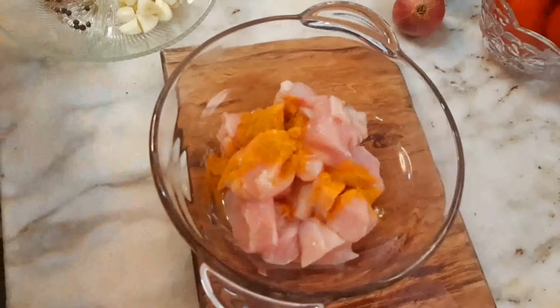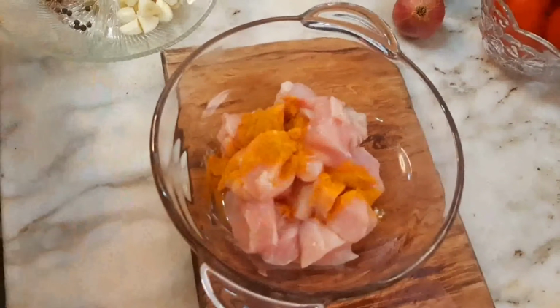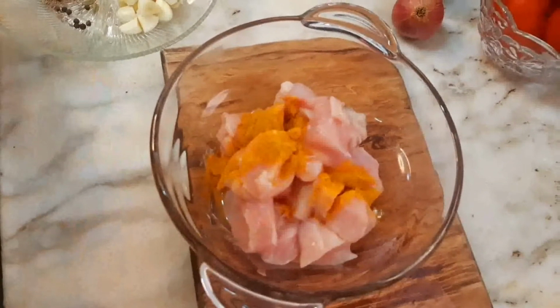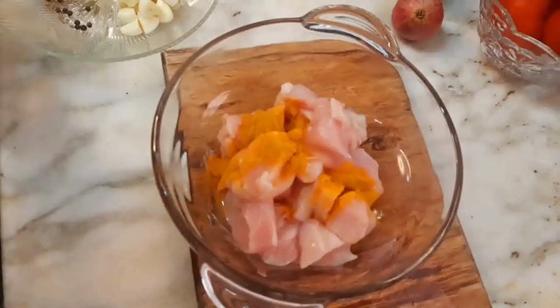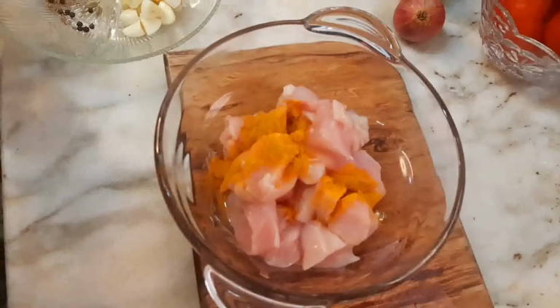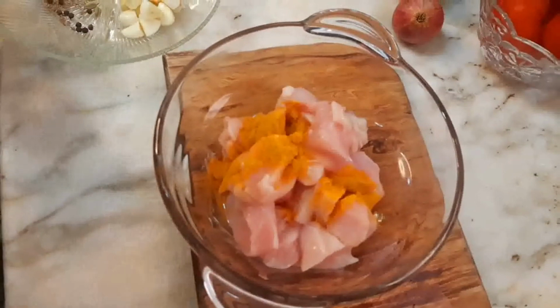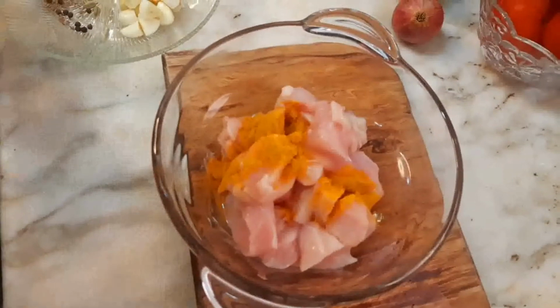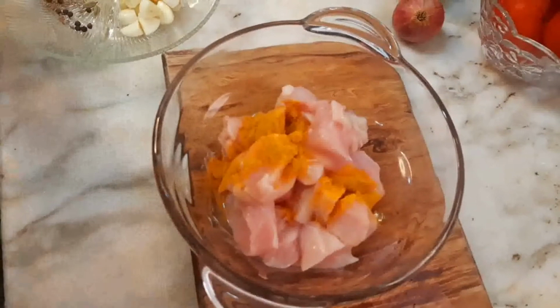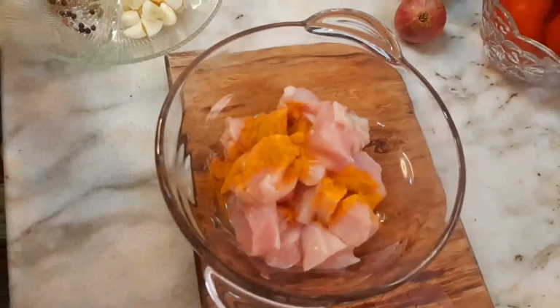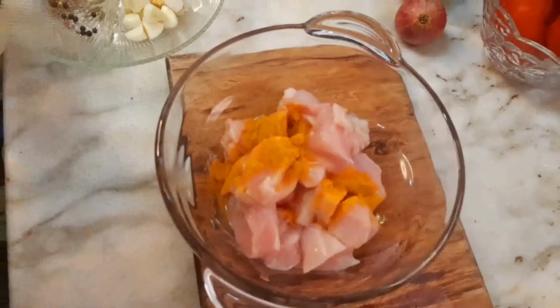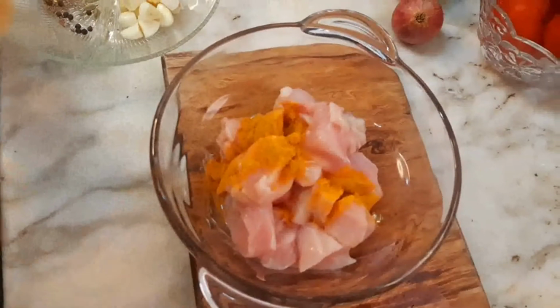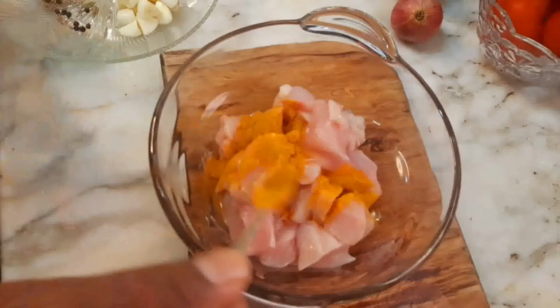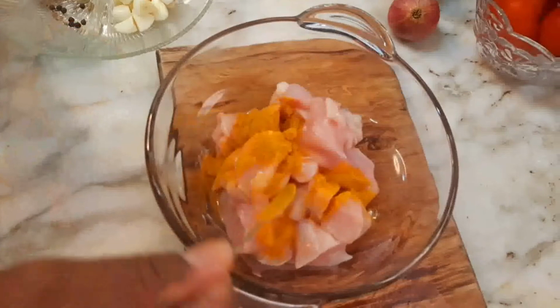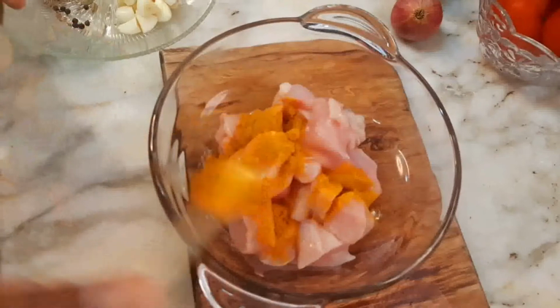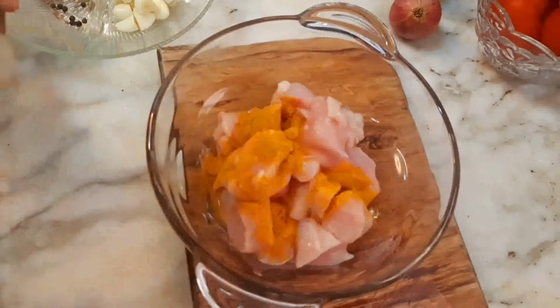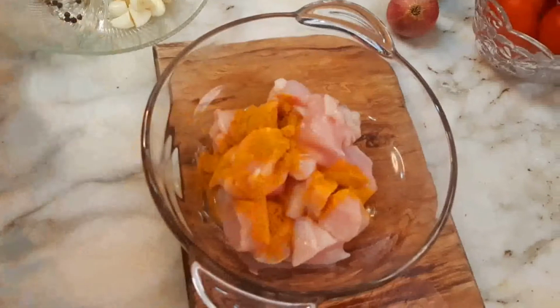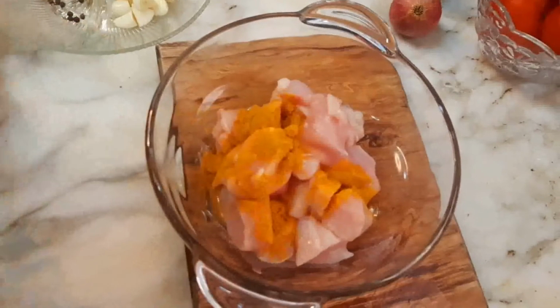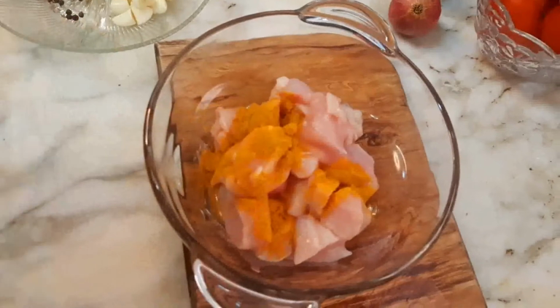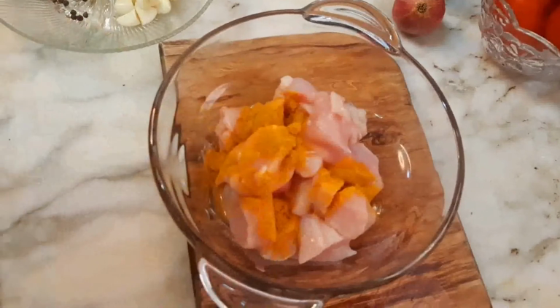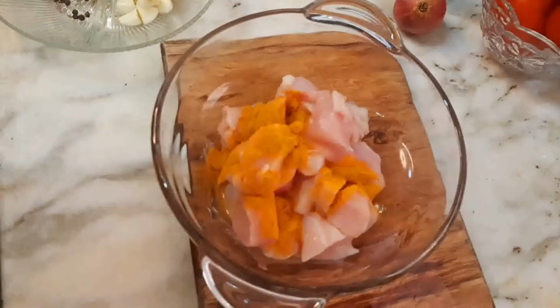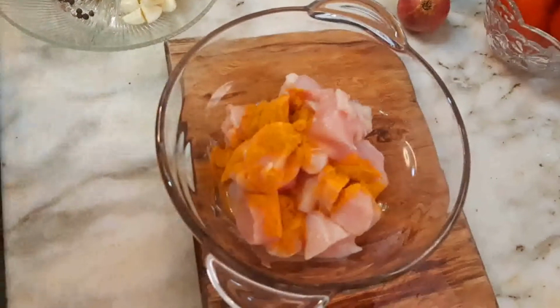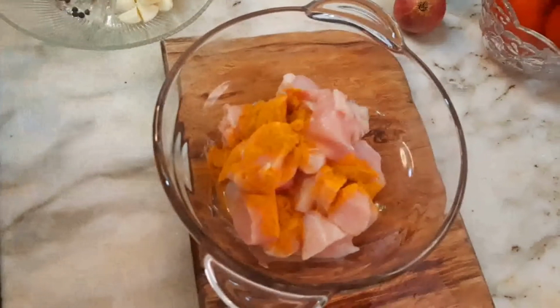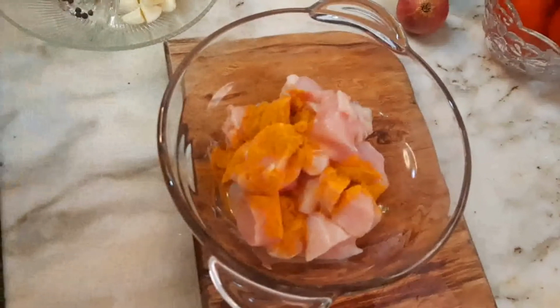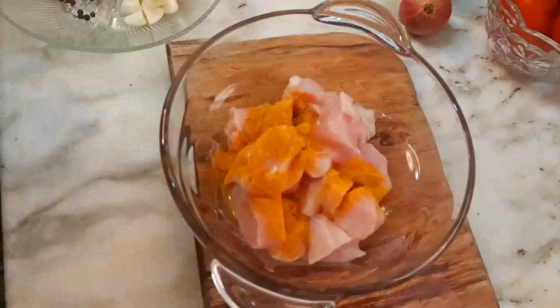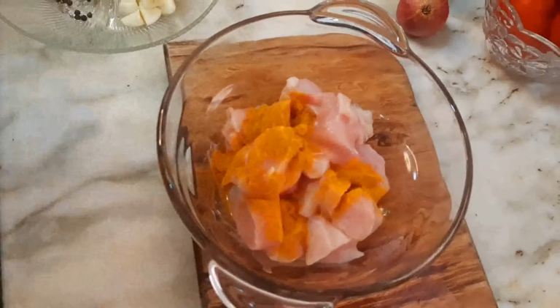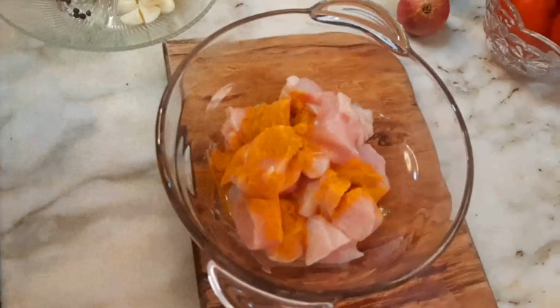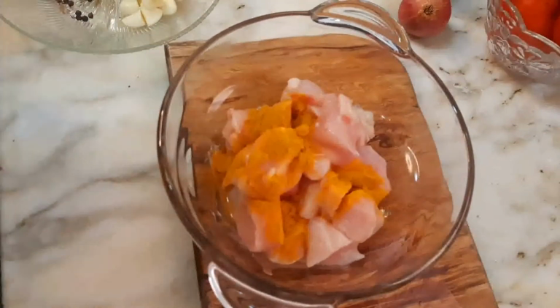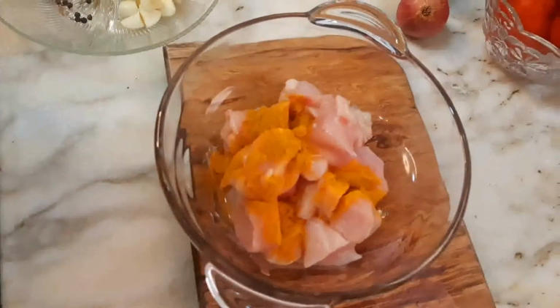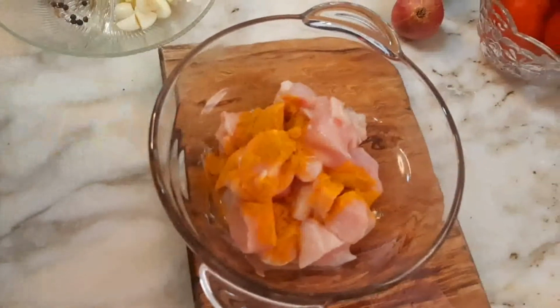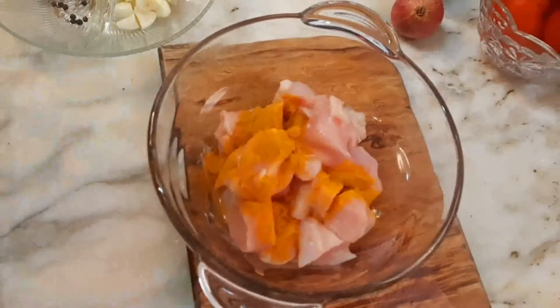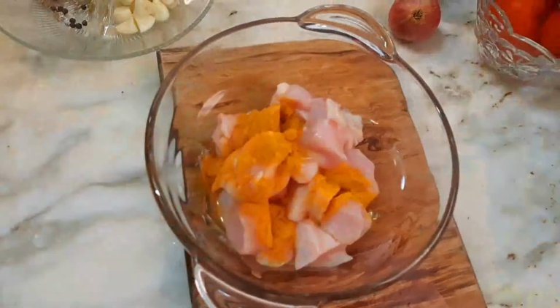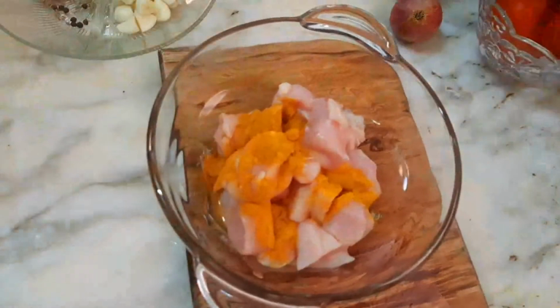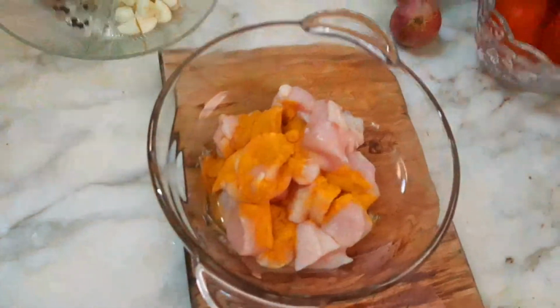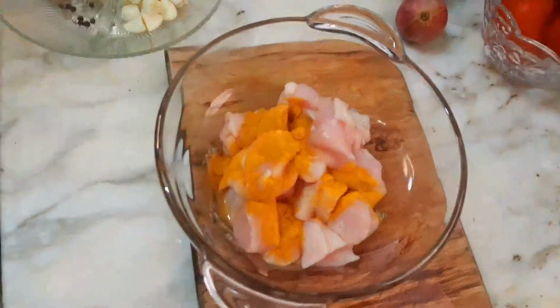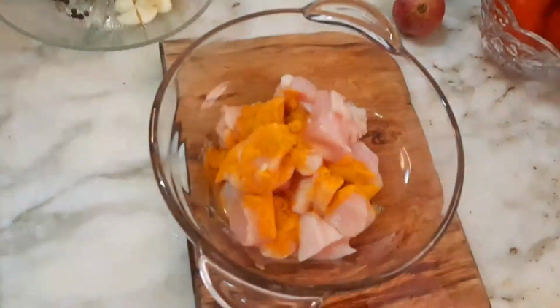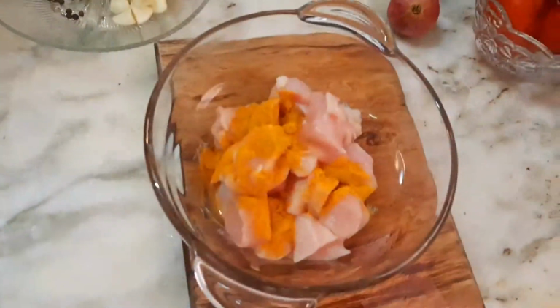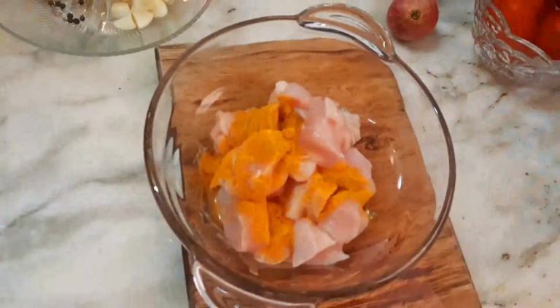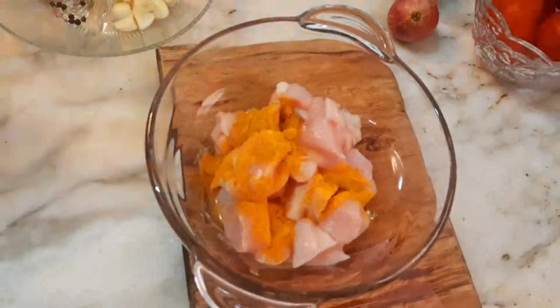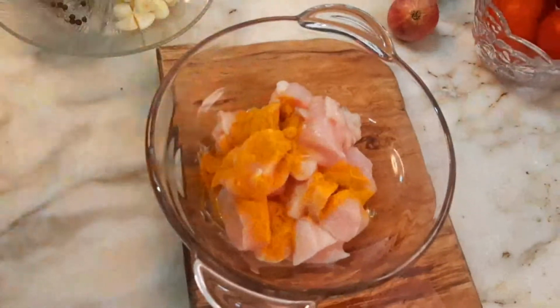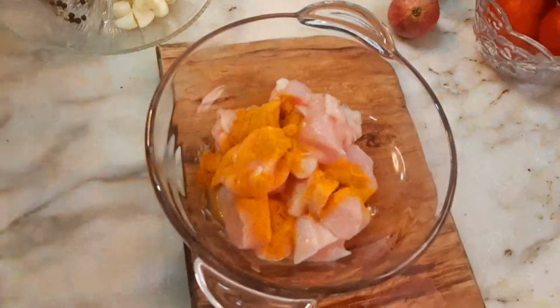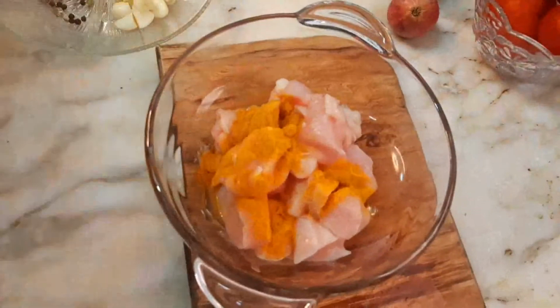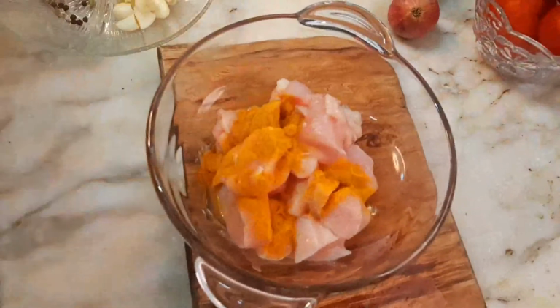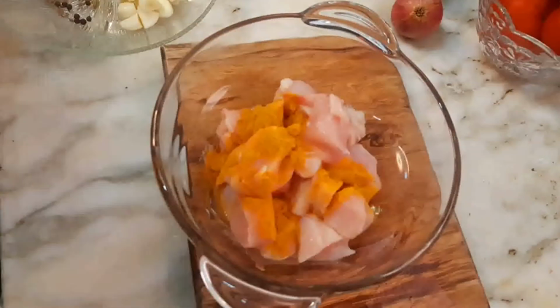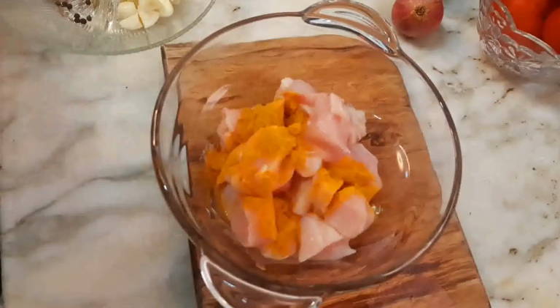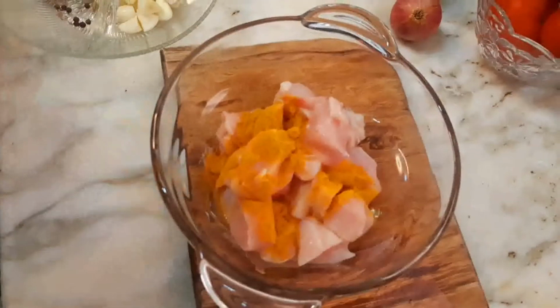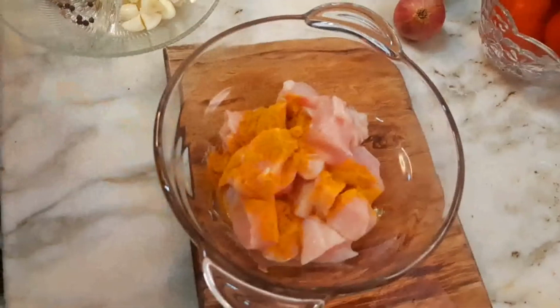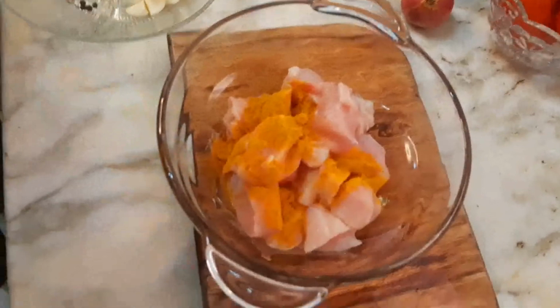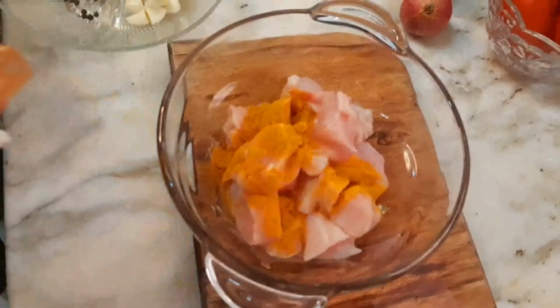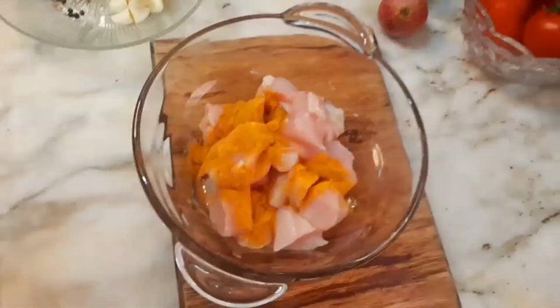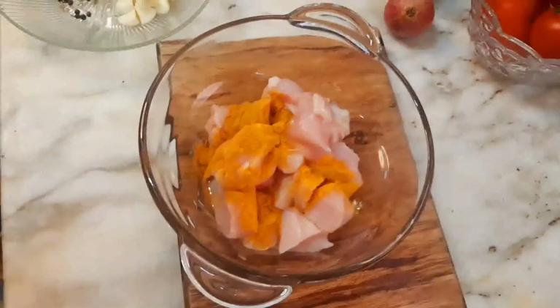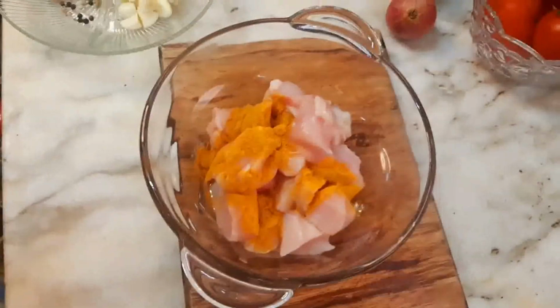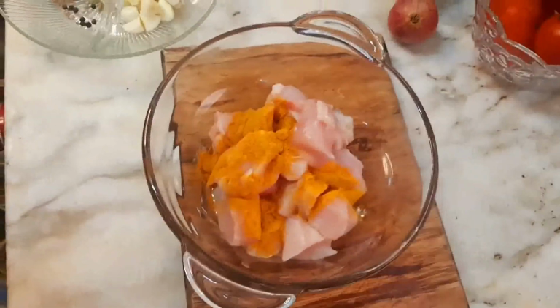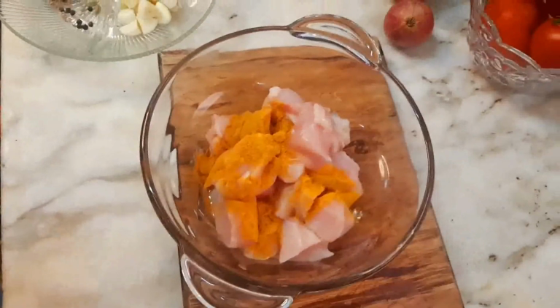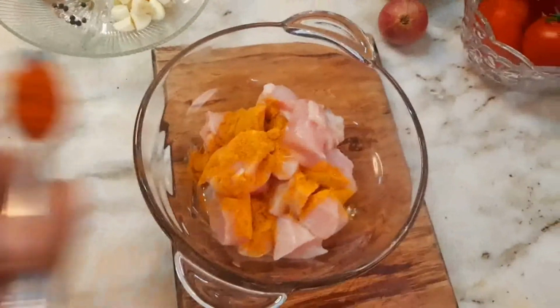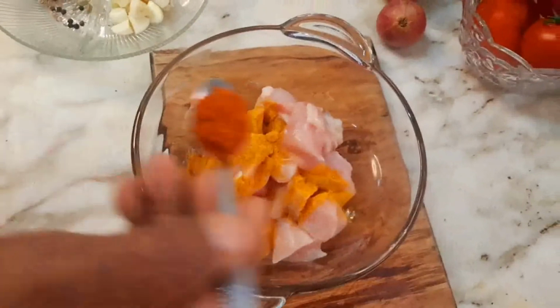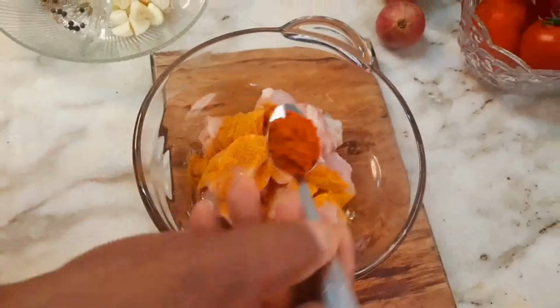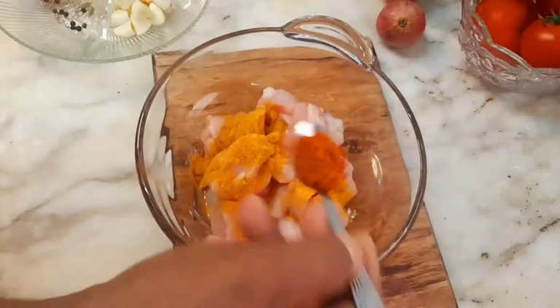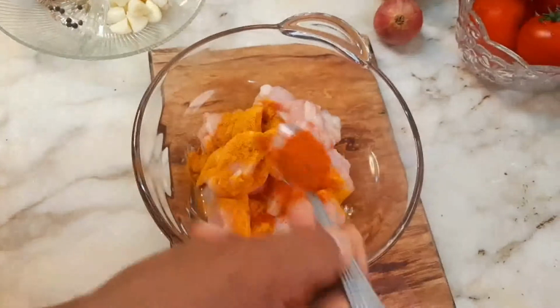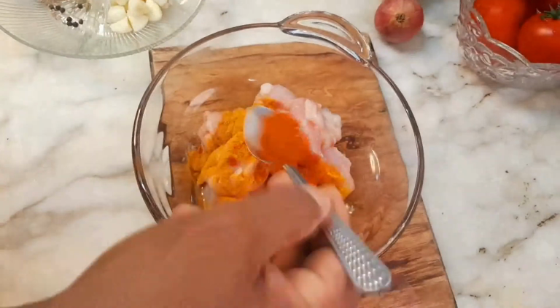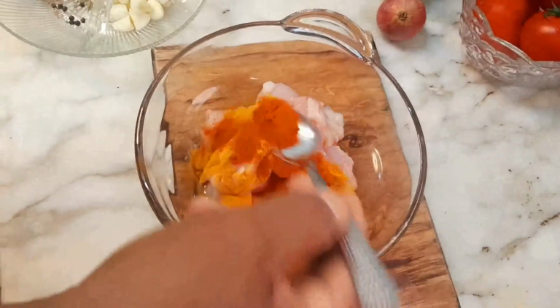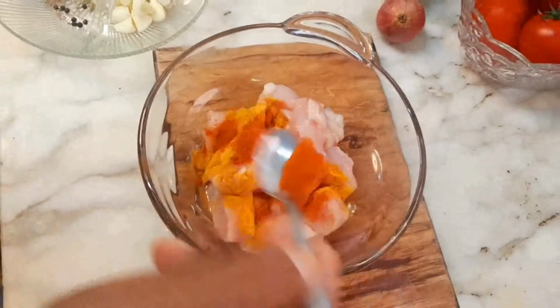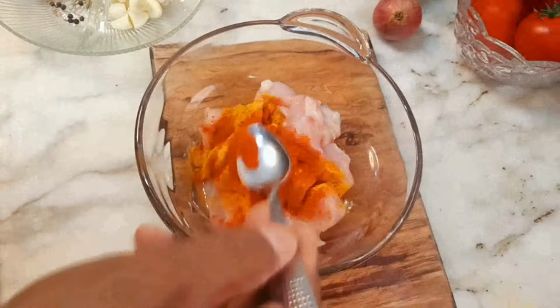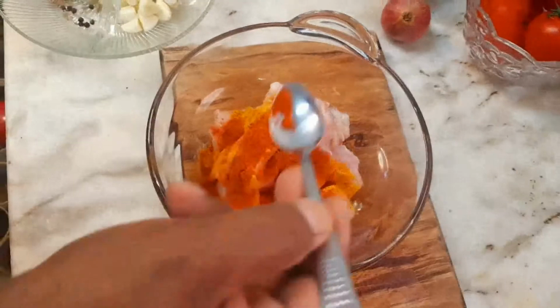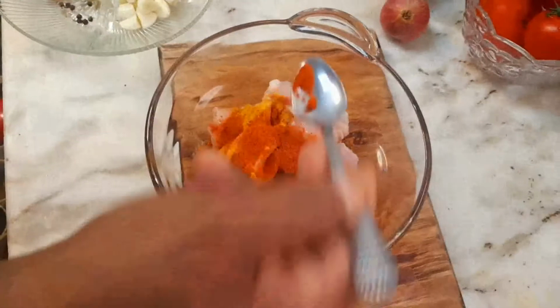Now we need to add some turmeric. Let's see what you add next.